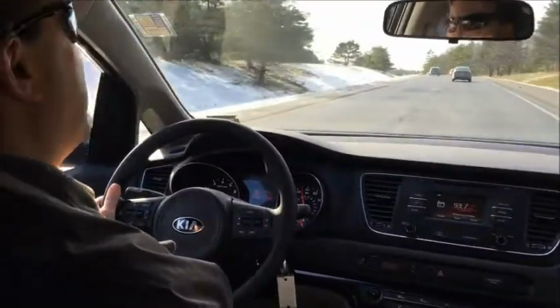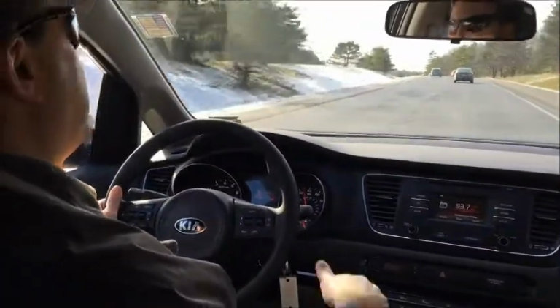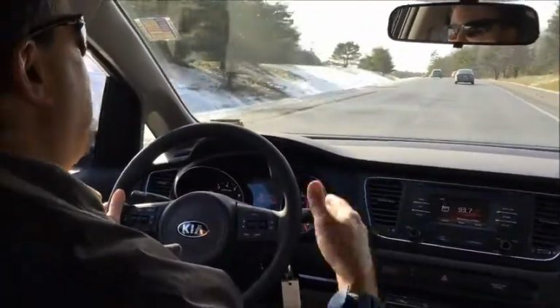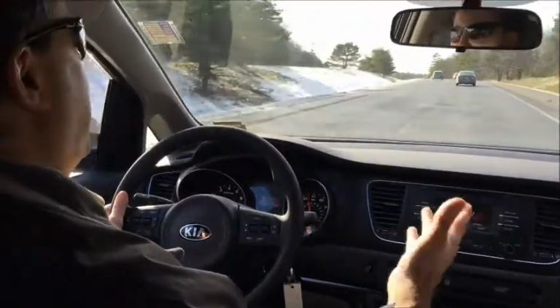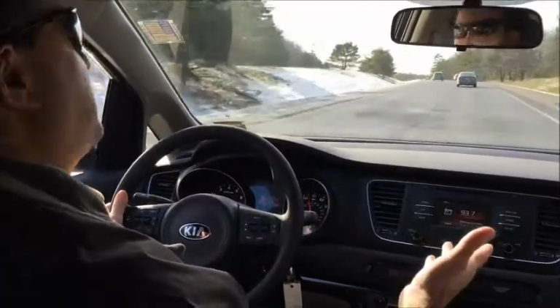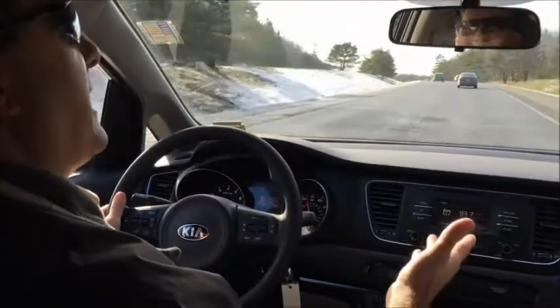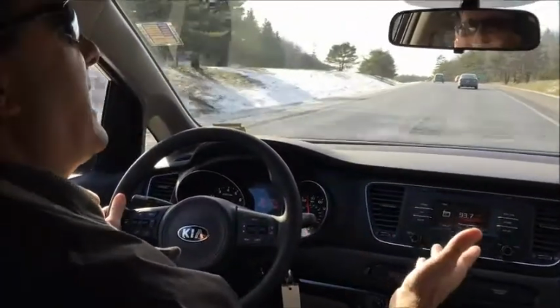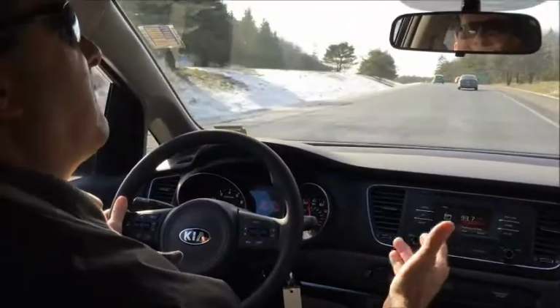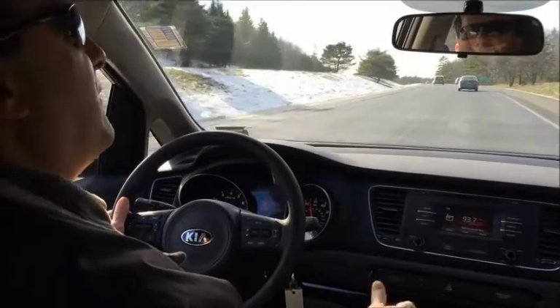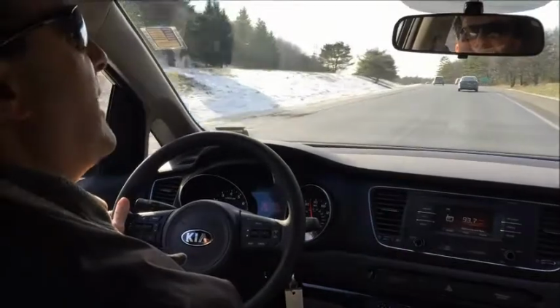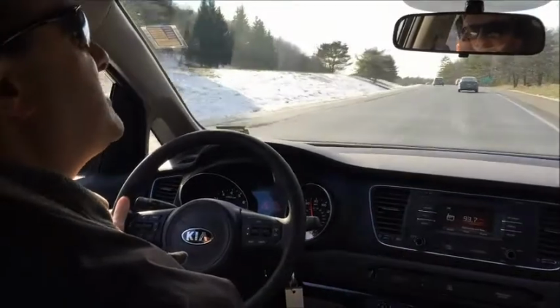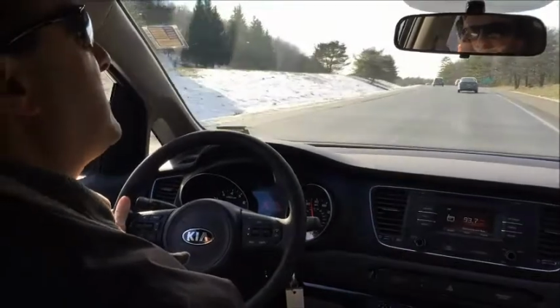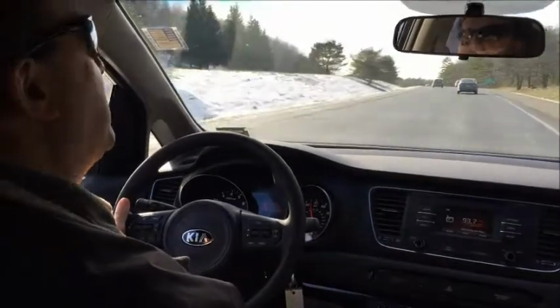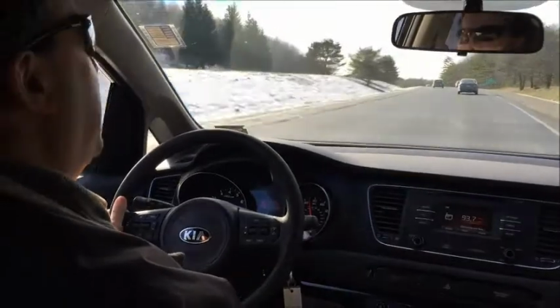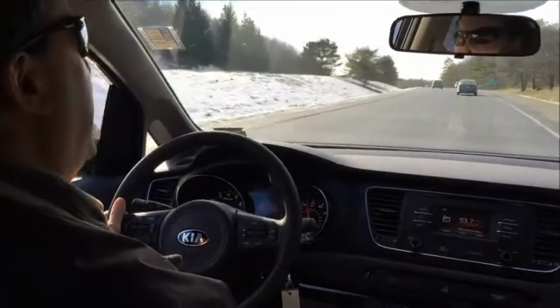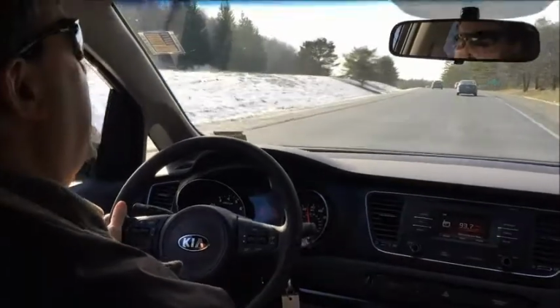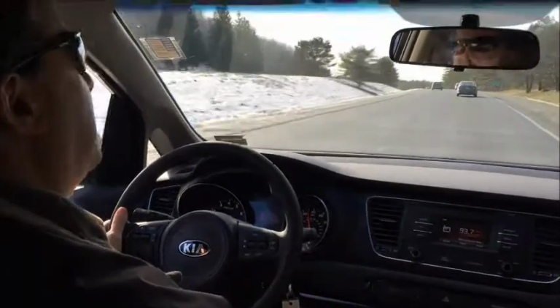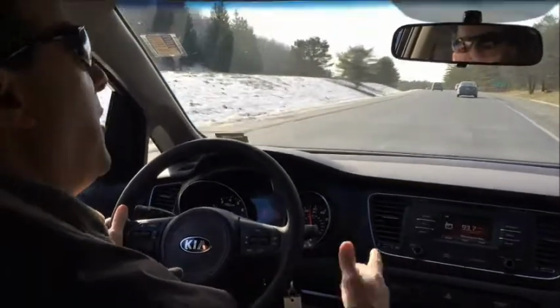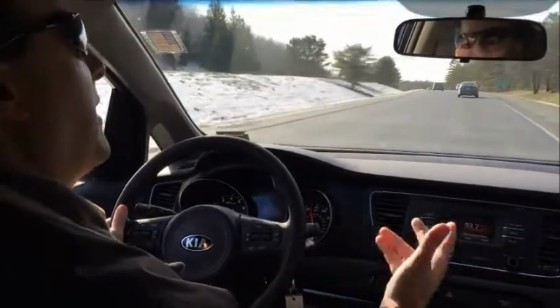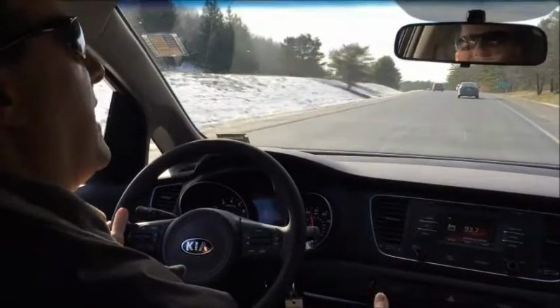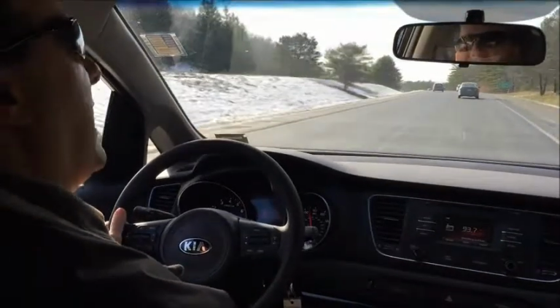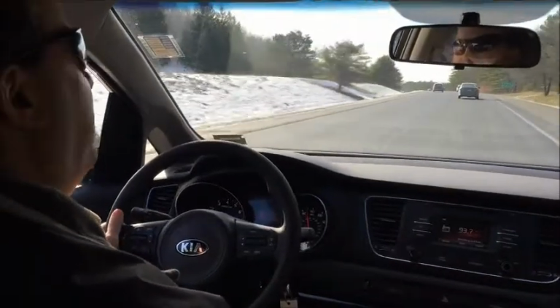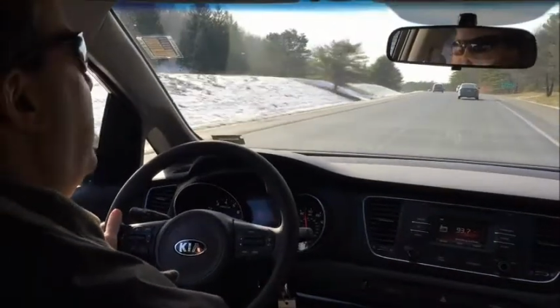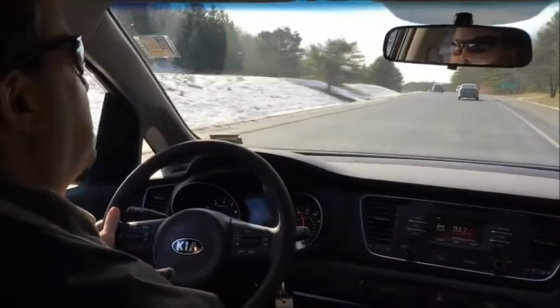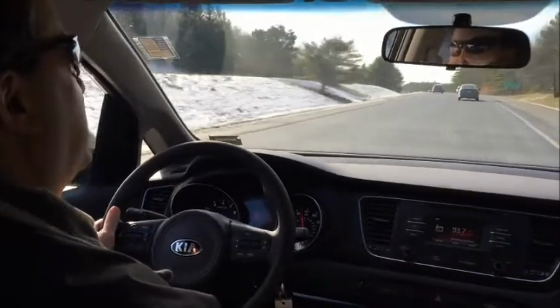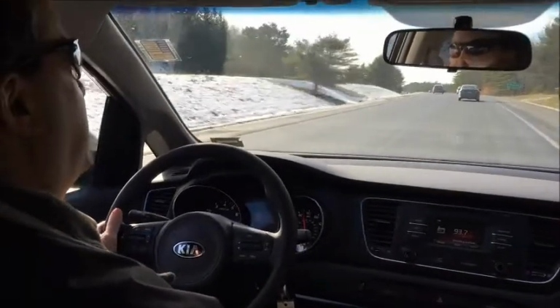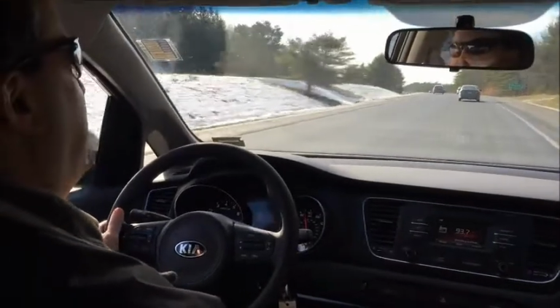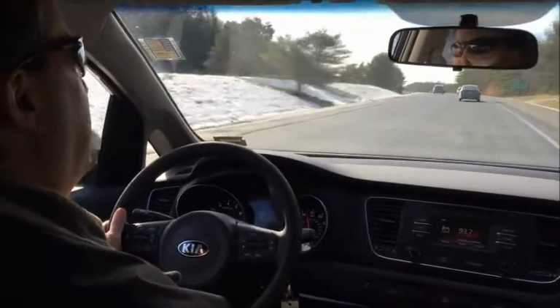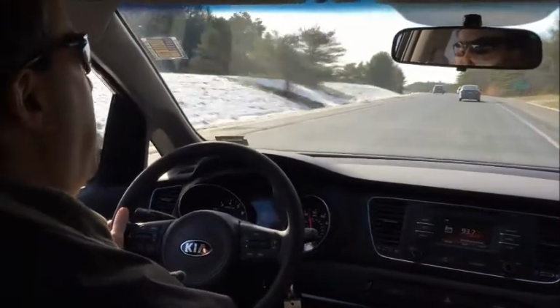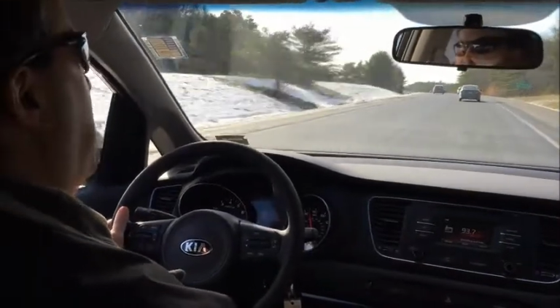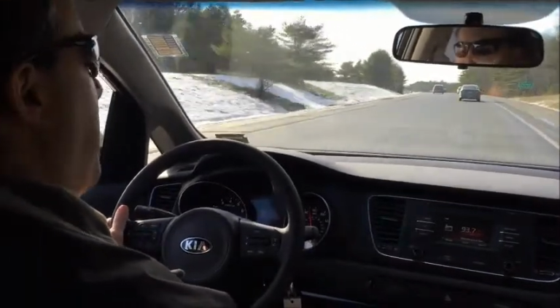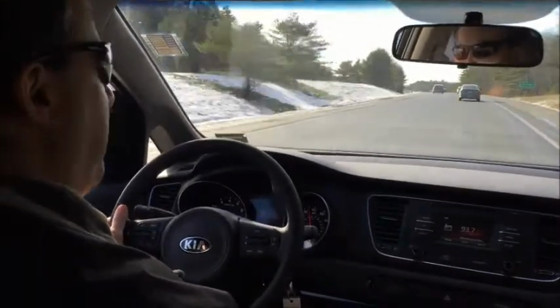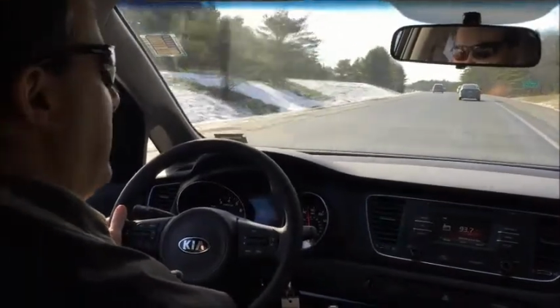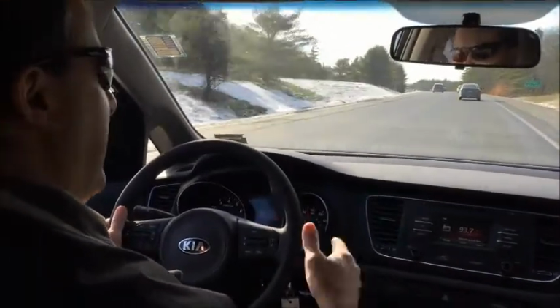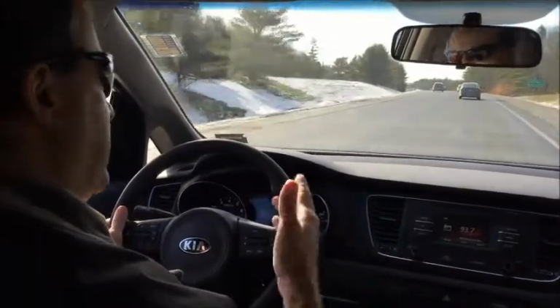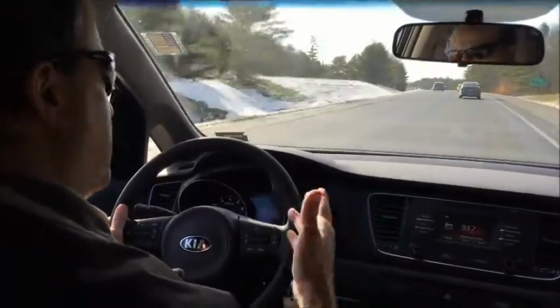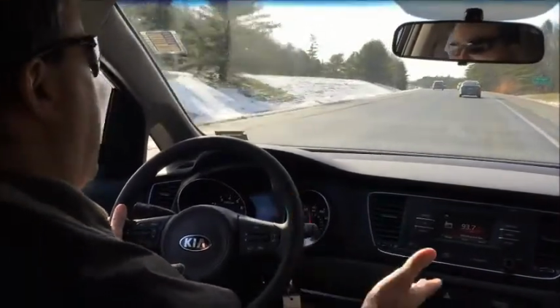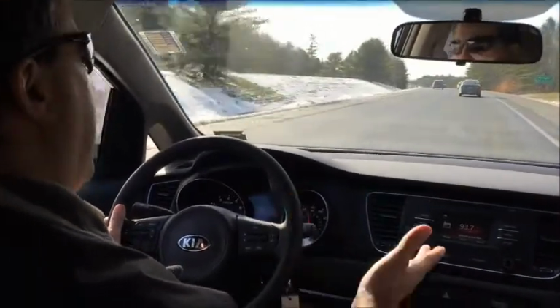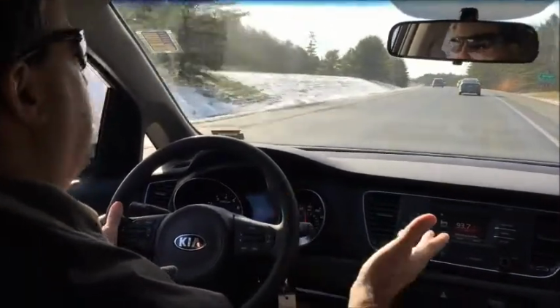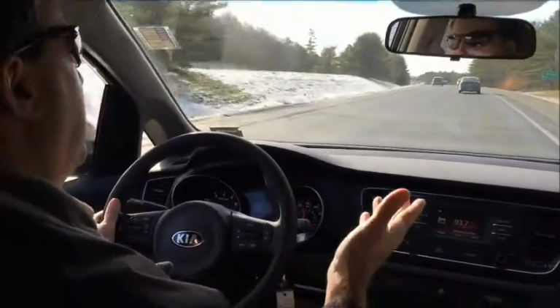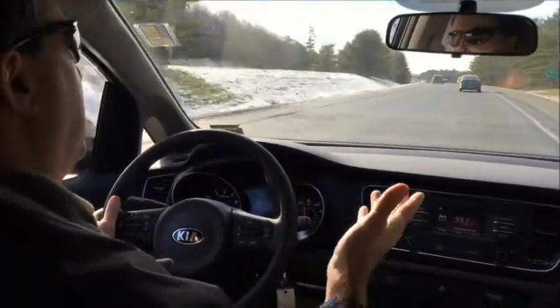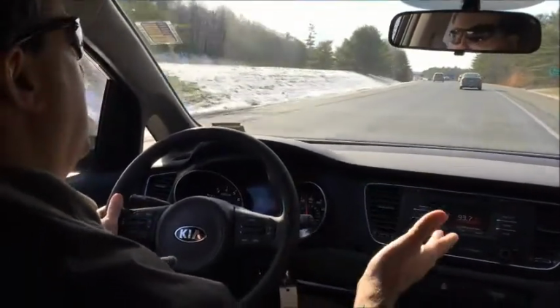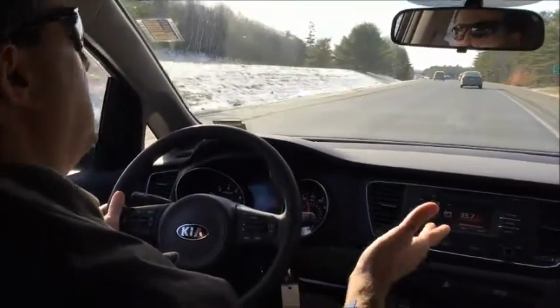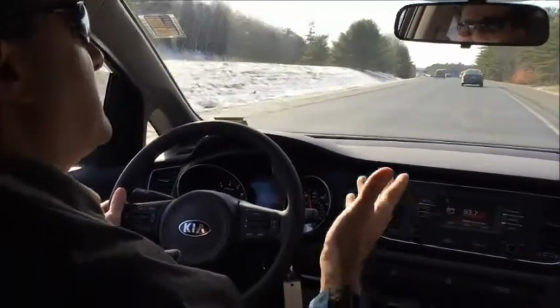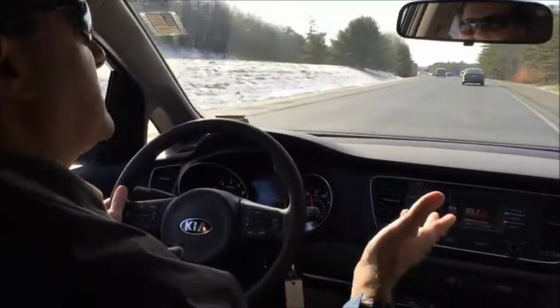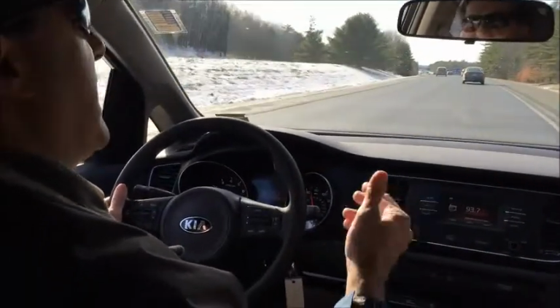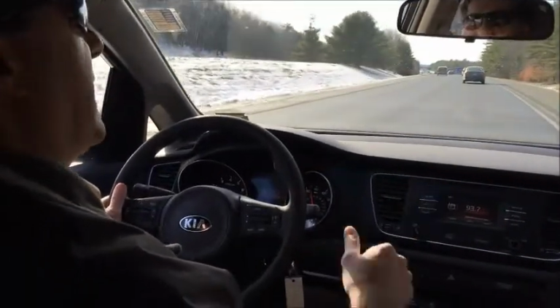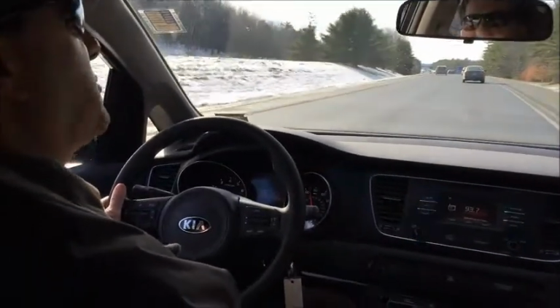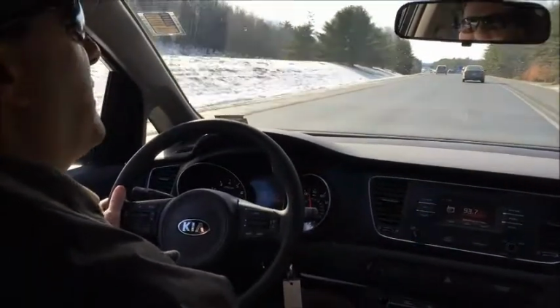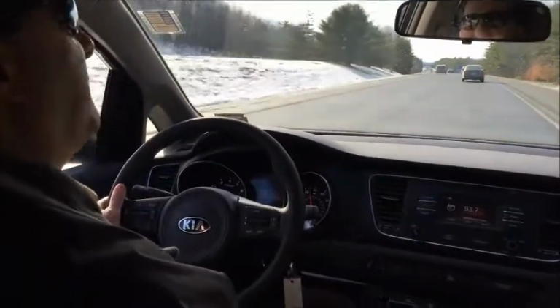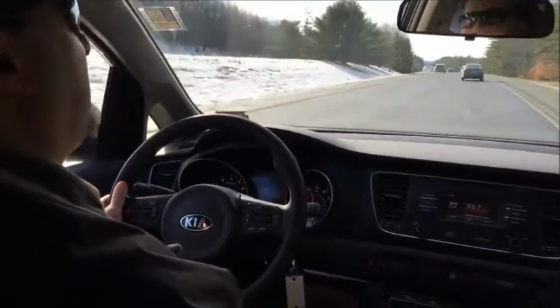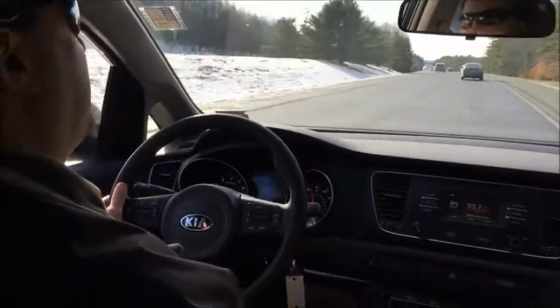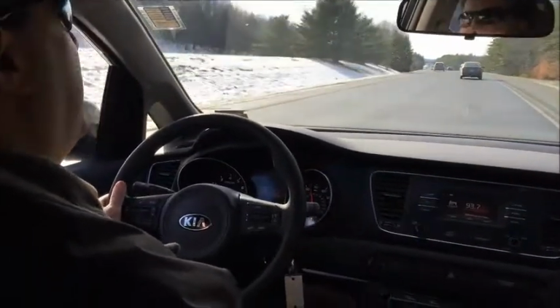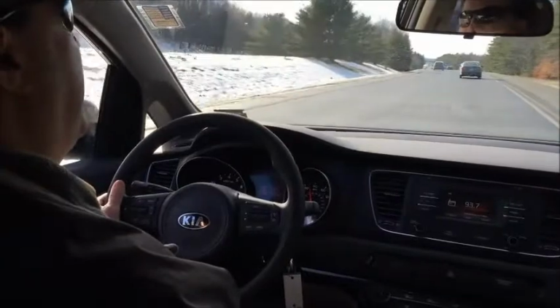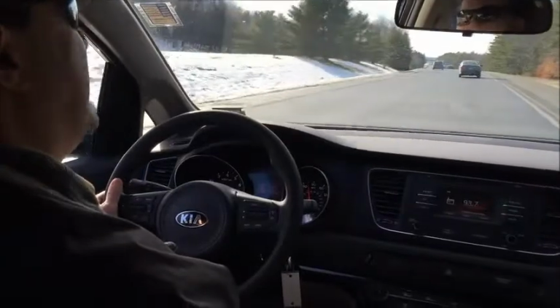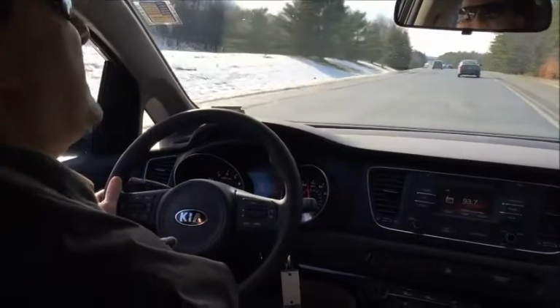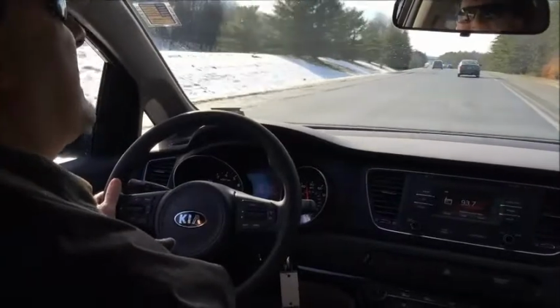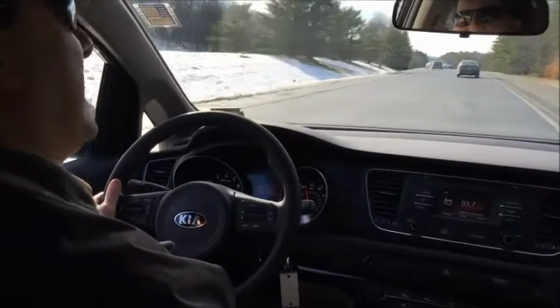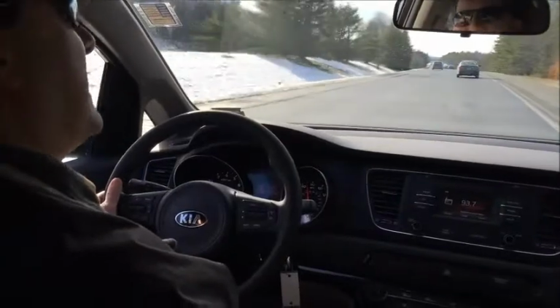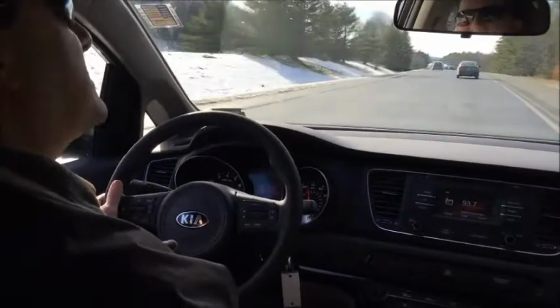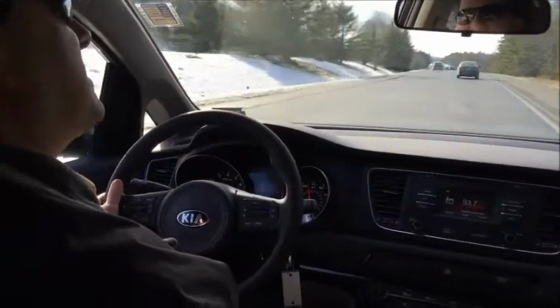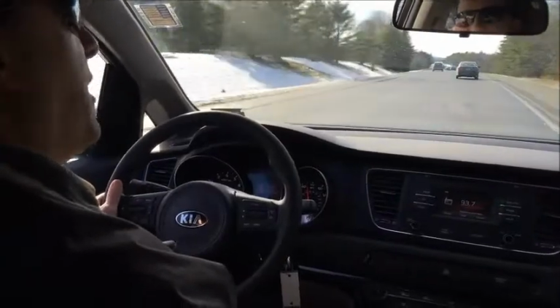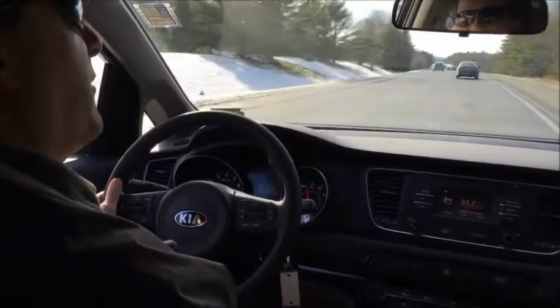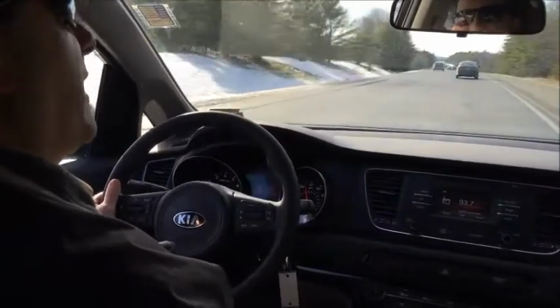Check out Vansicle Kia. Go online, VansicleKia.com, and check out the new design 2015 Kia Sedona.